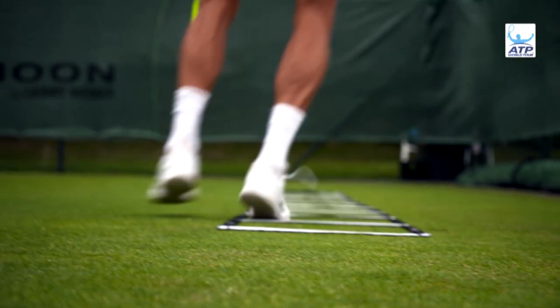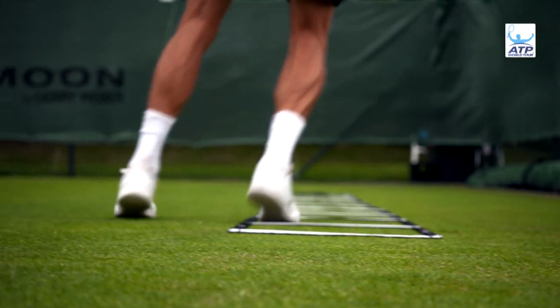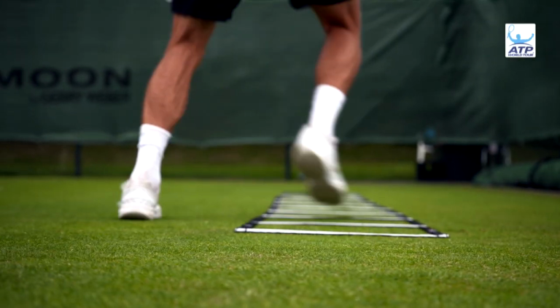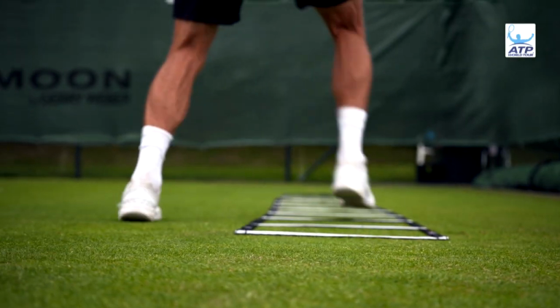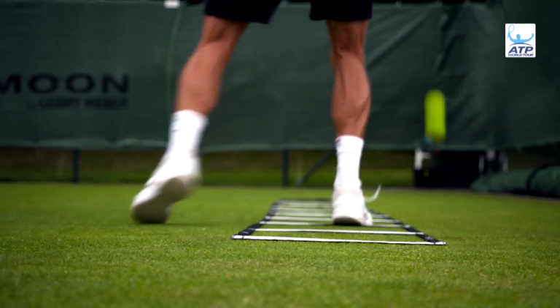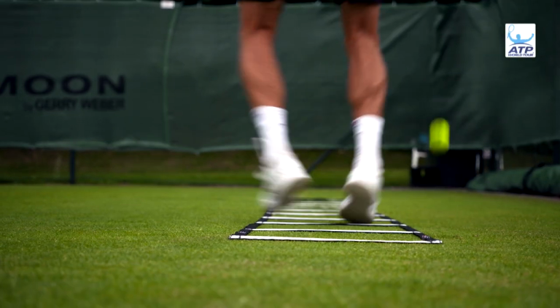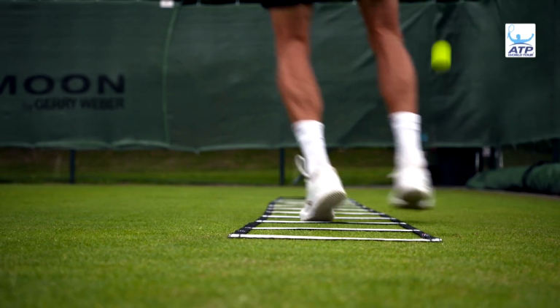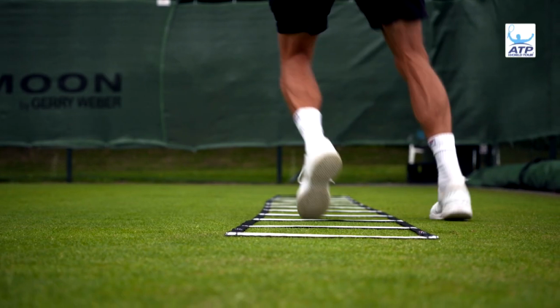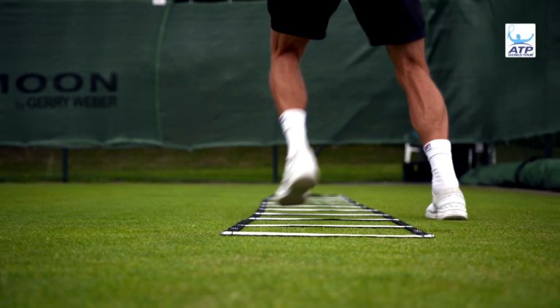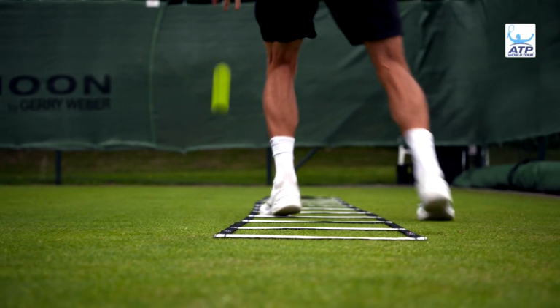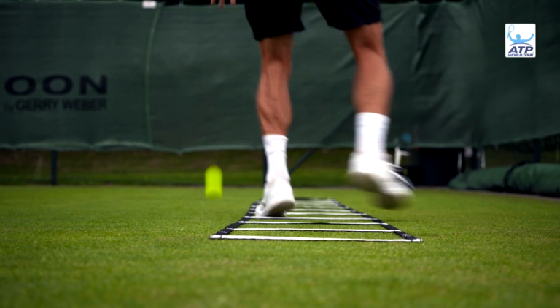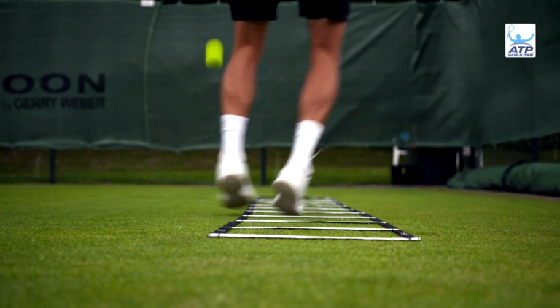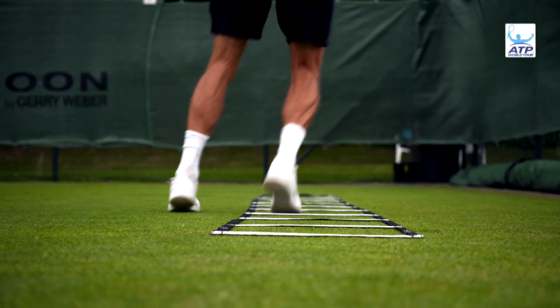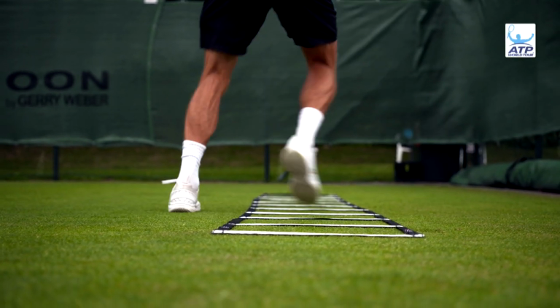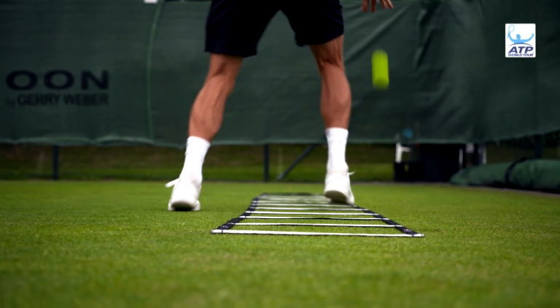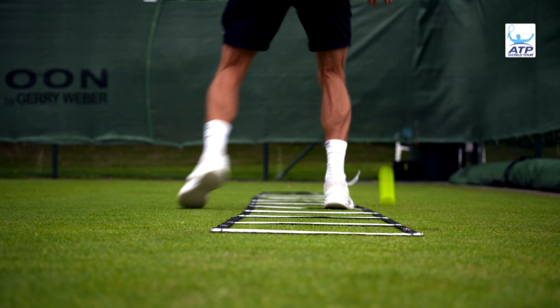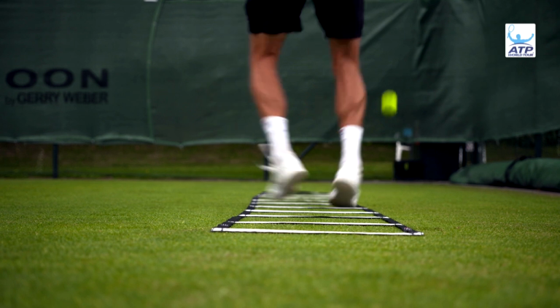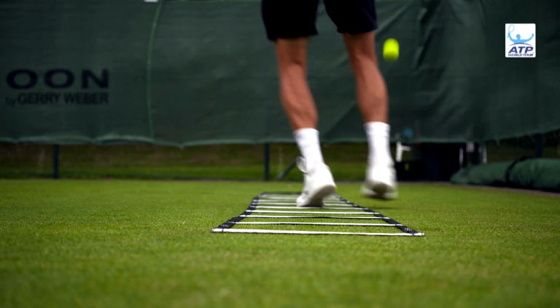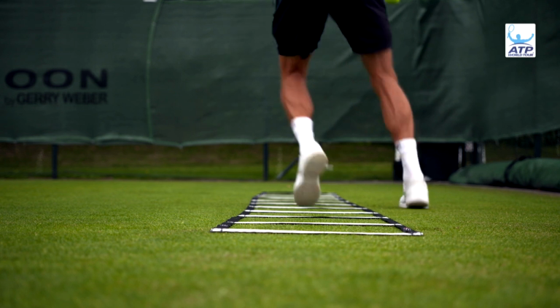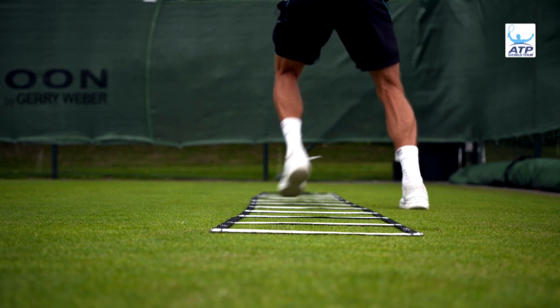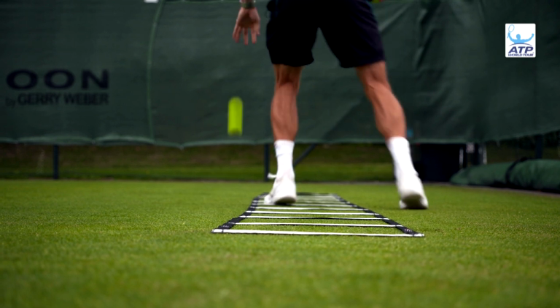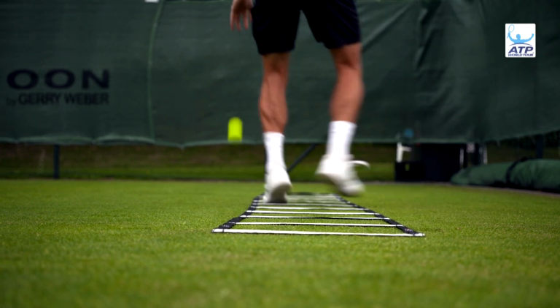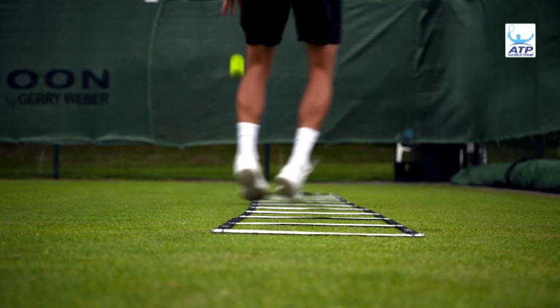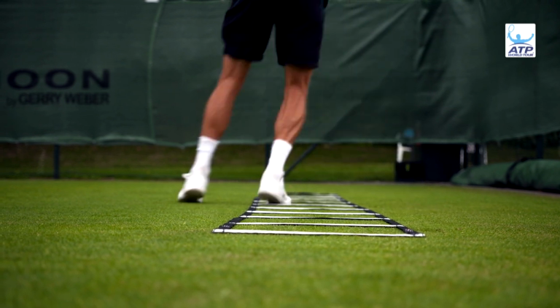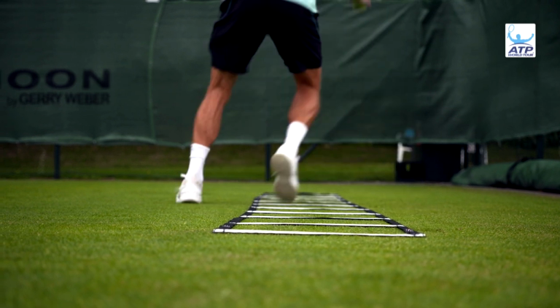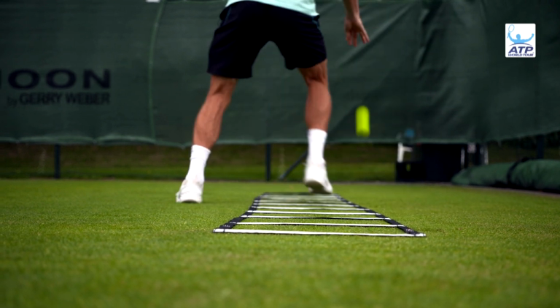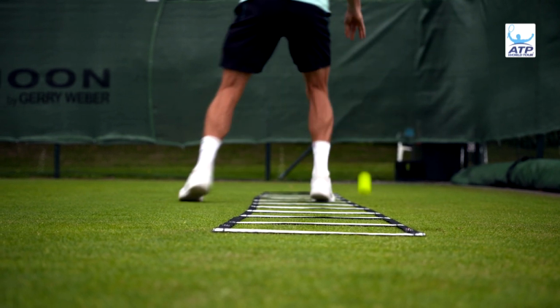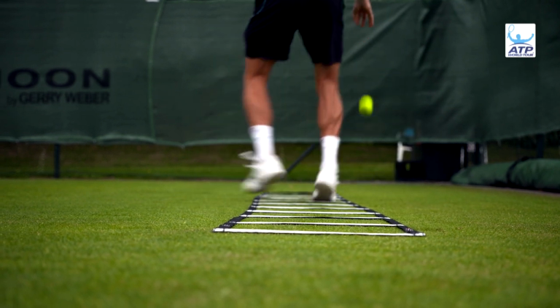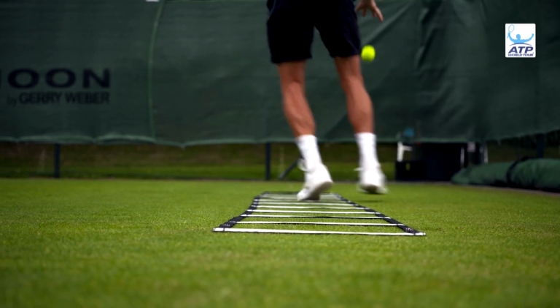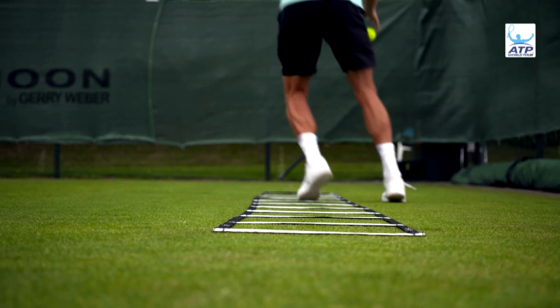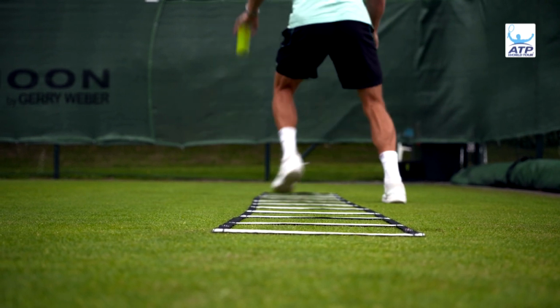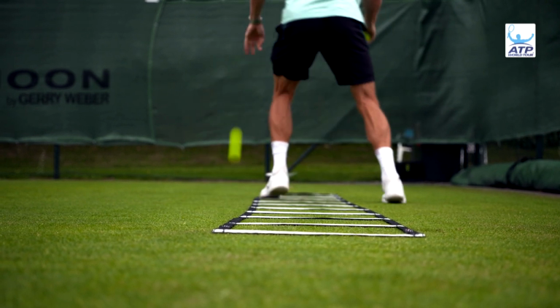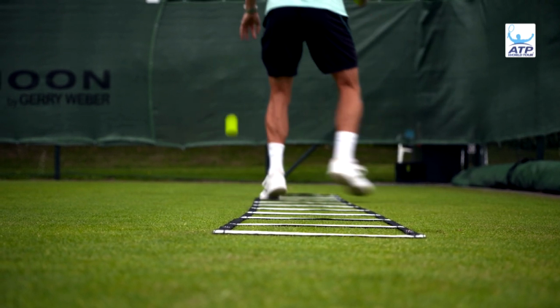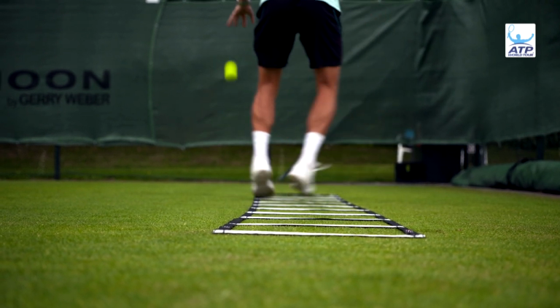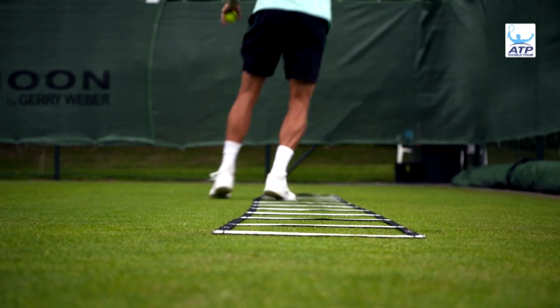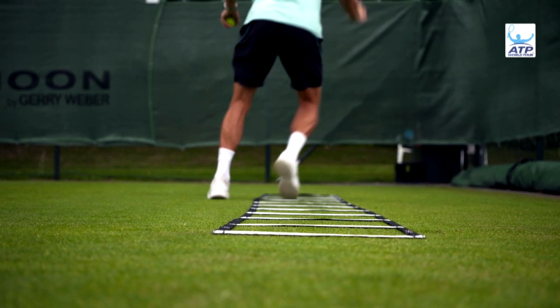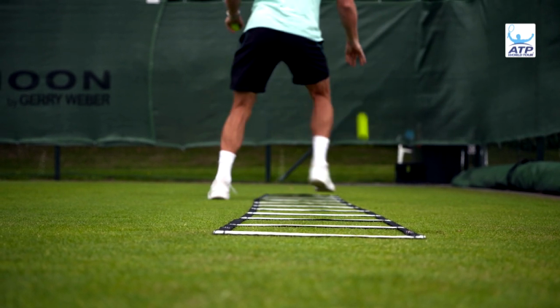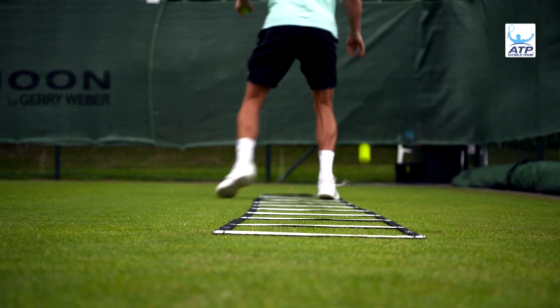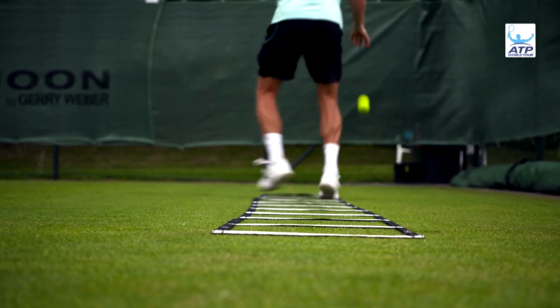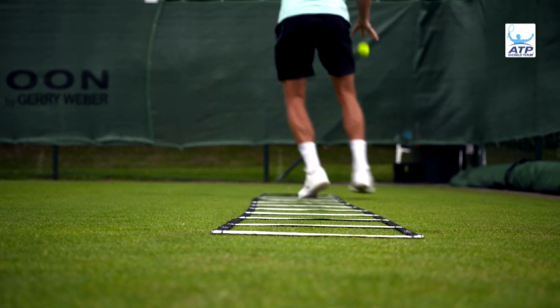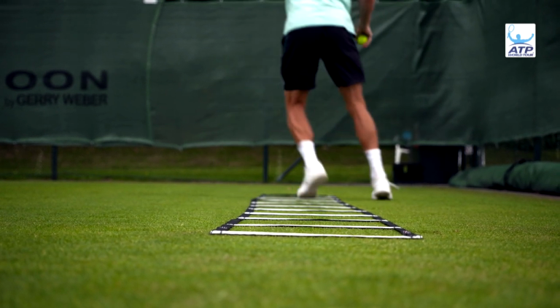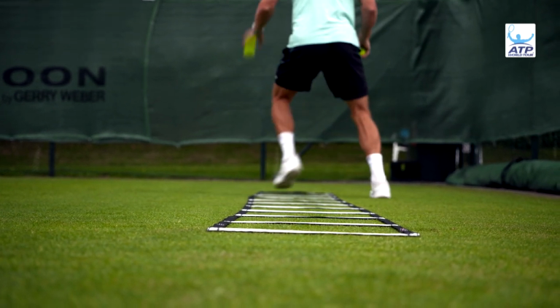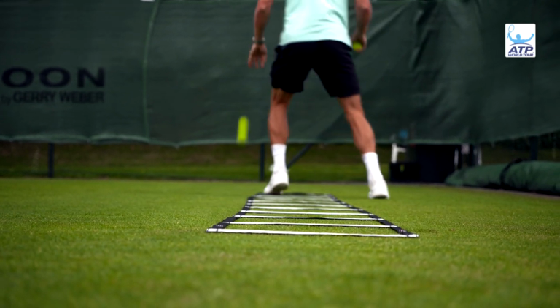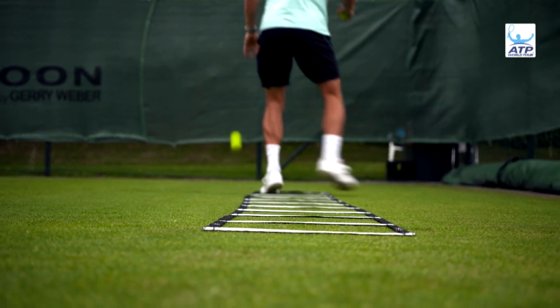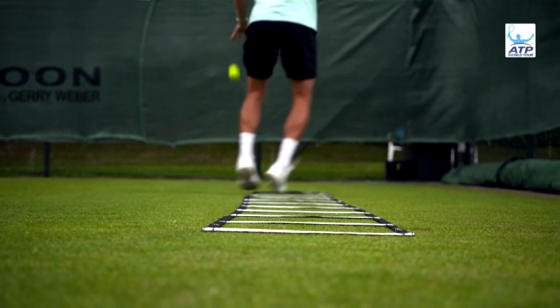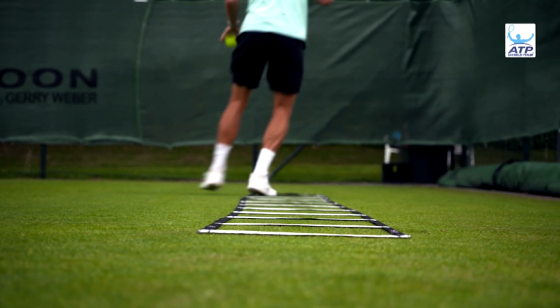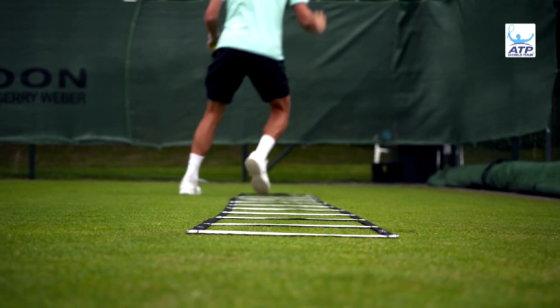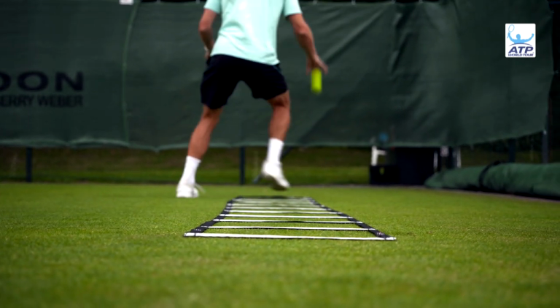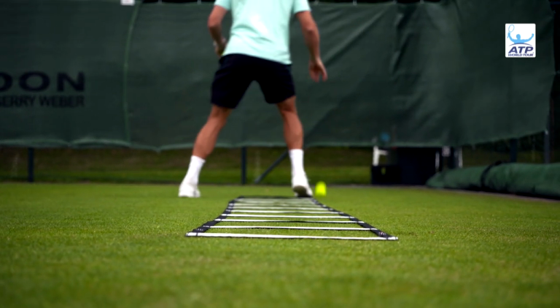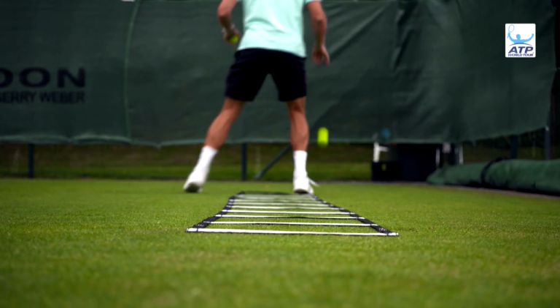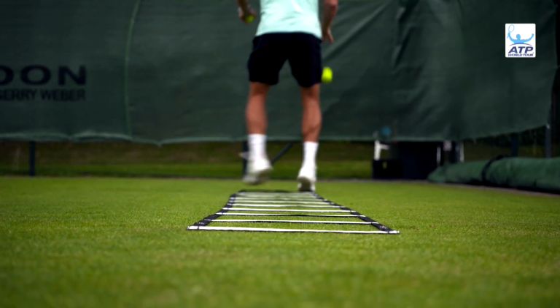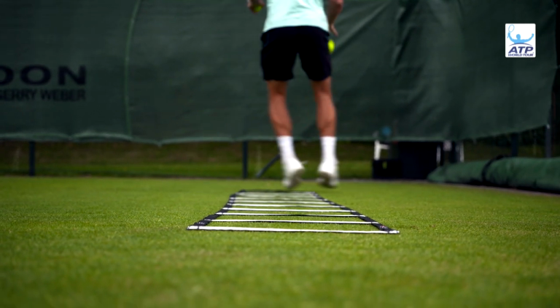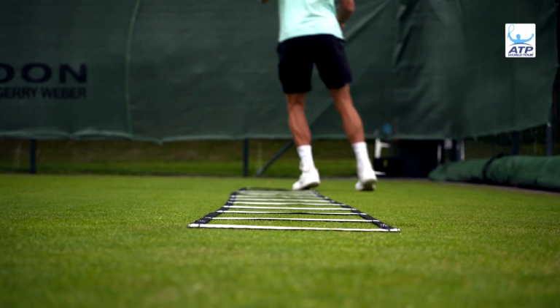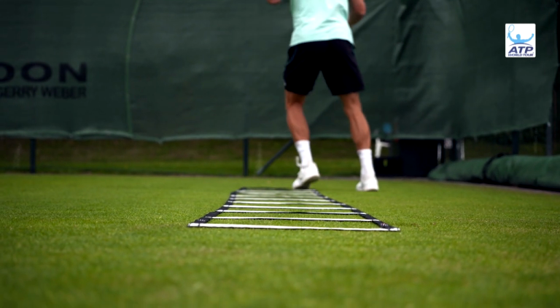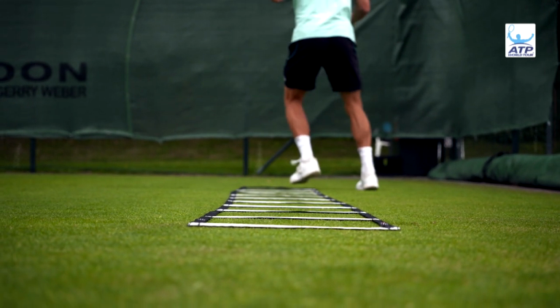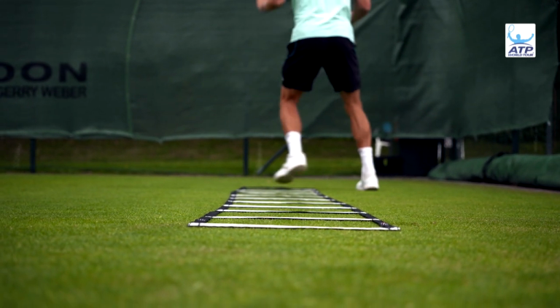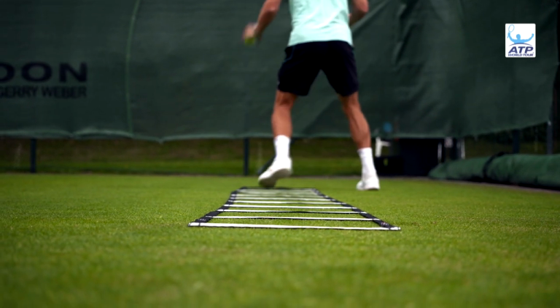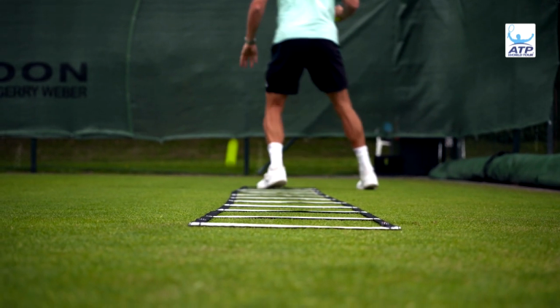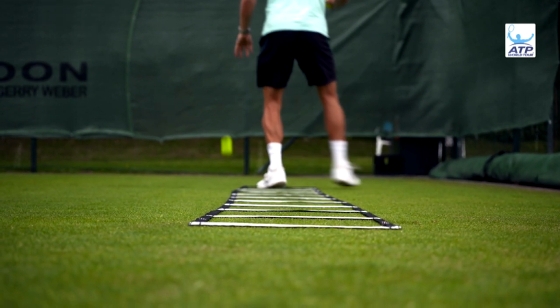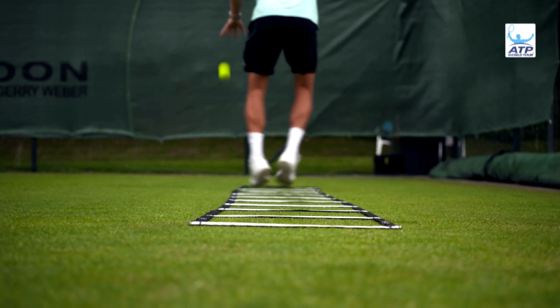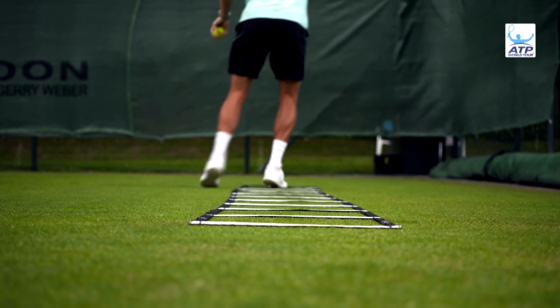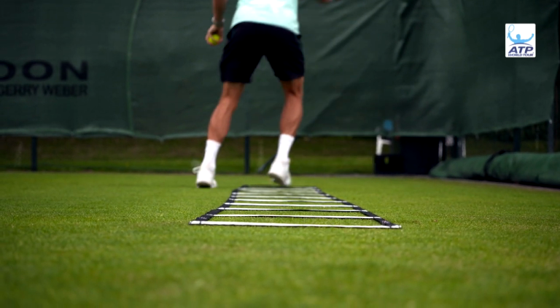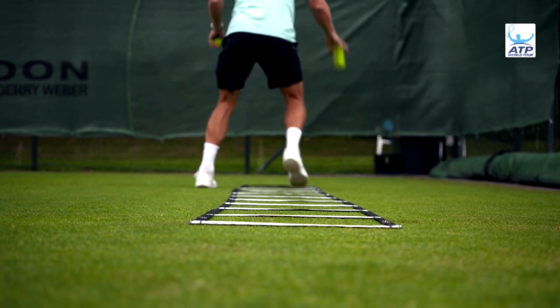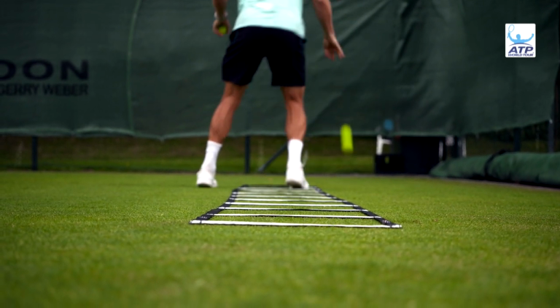I always like to do a little bit of ladder work on the grass. Just the movement's different, so you just get a feeling with your feet on the court.